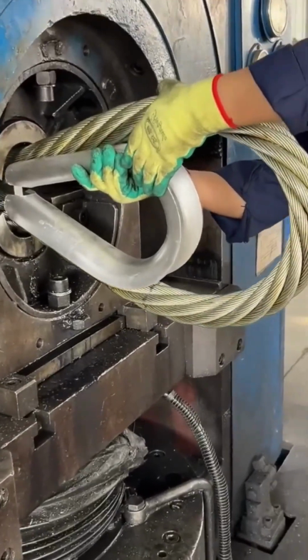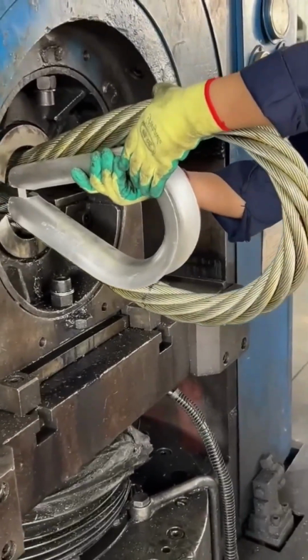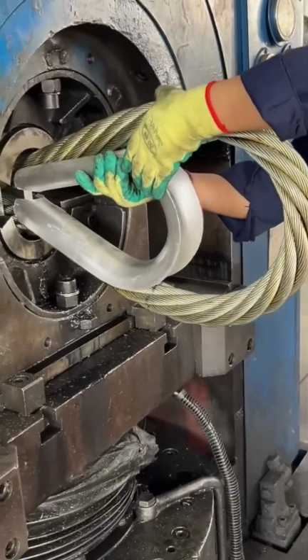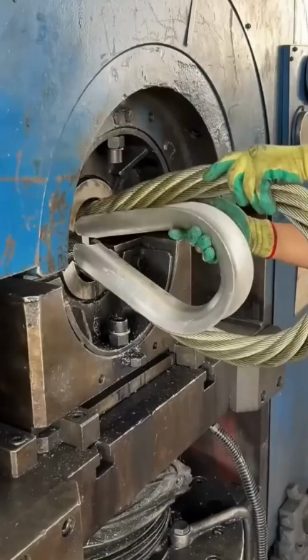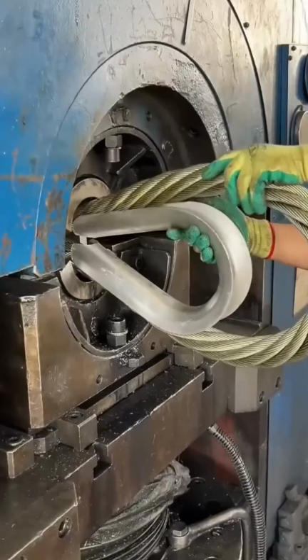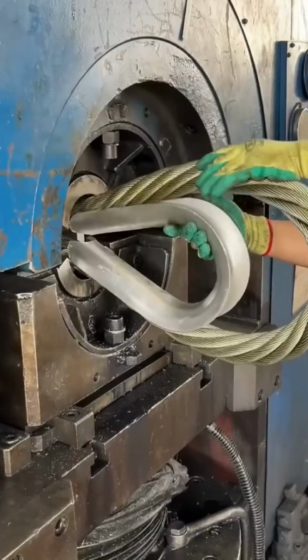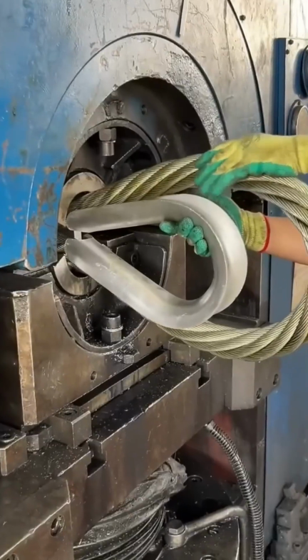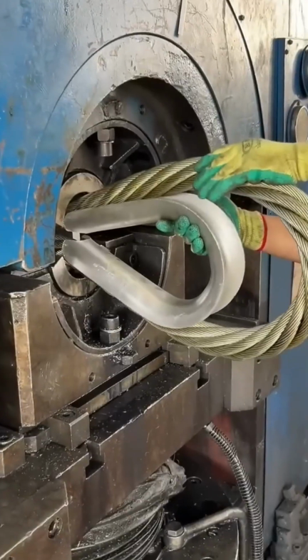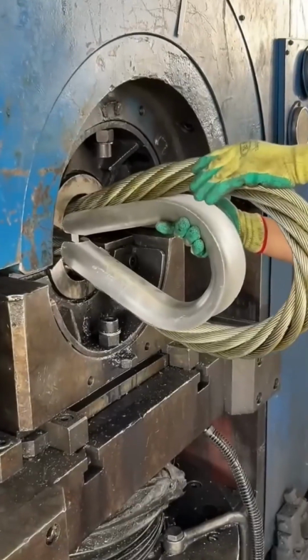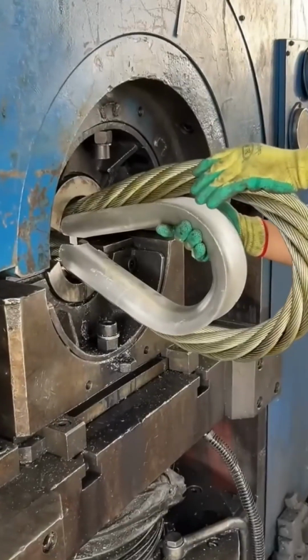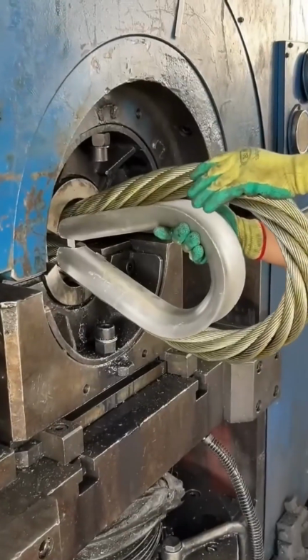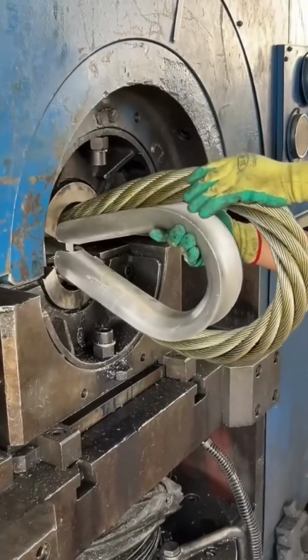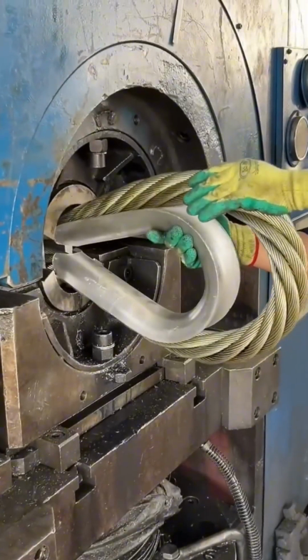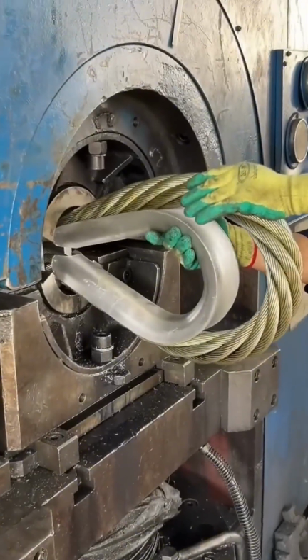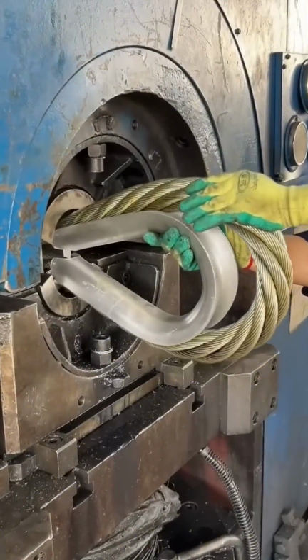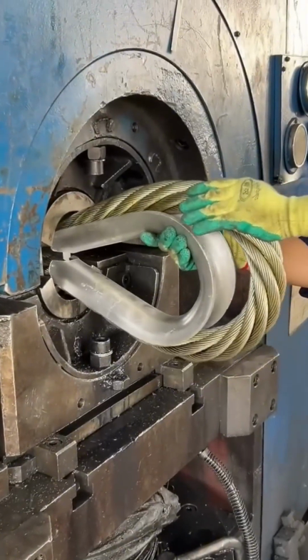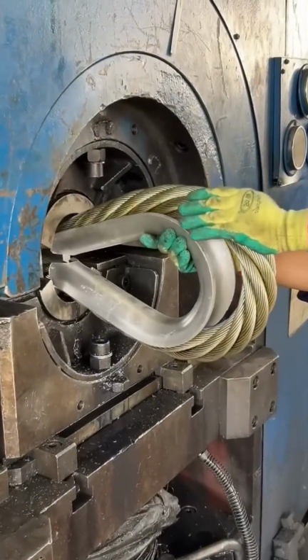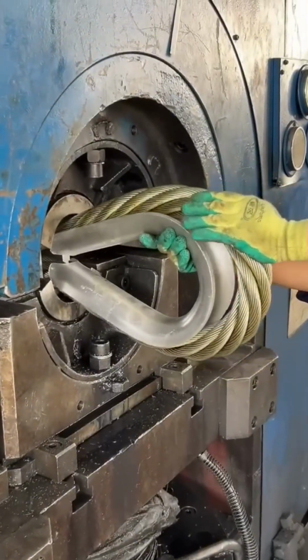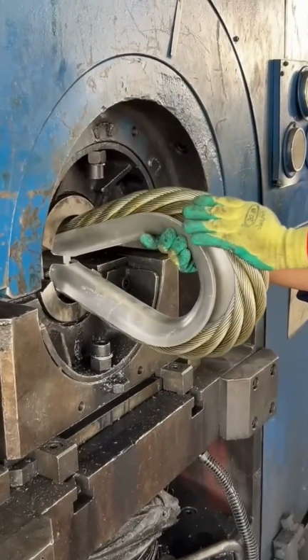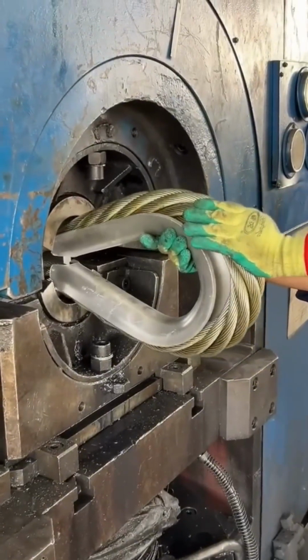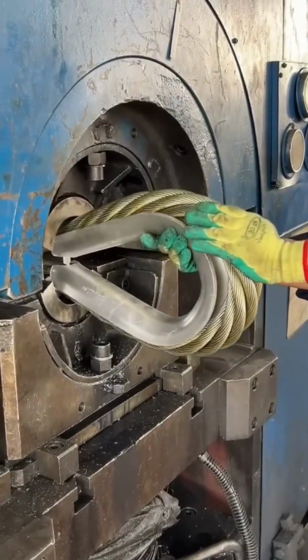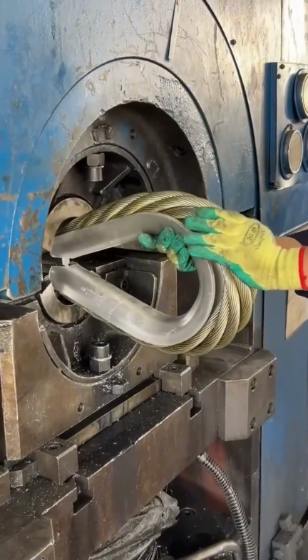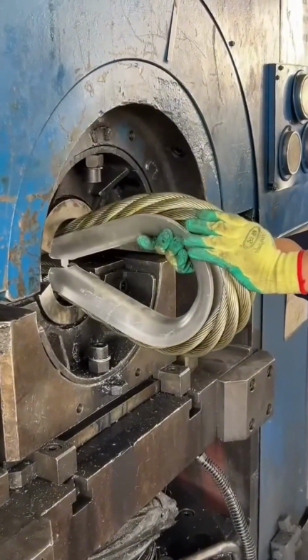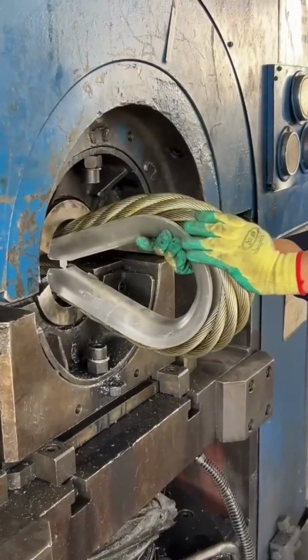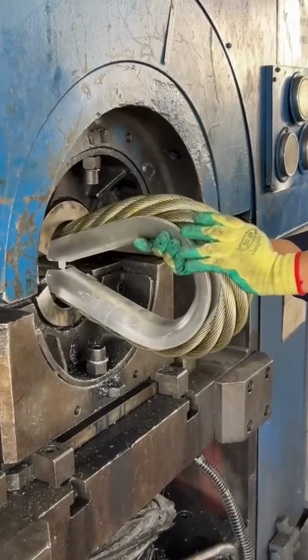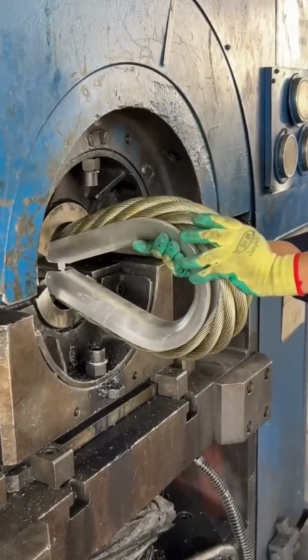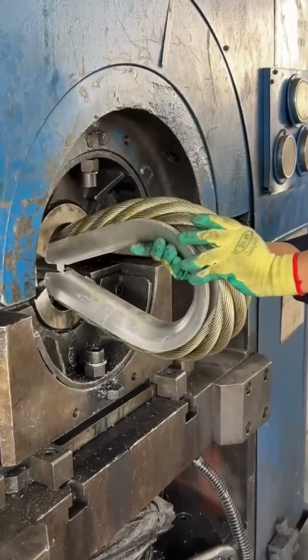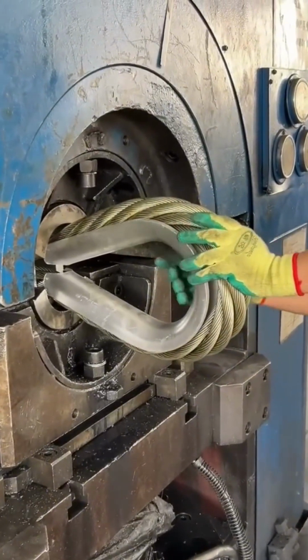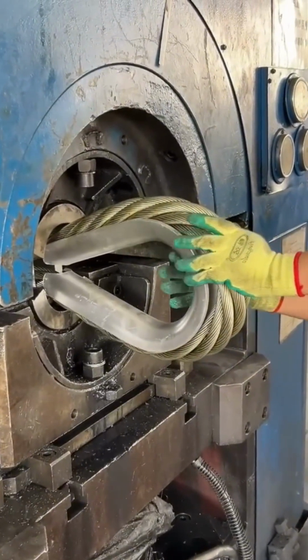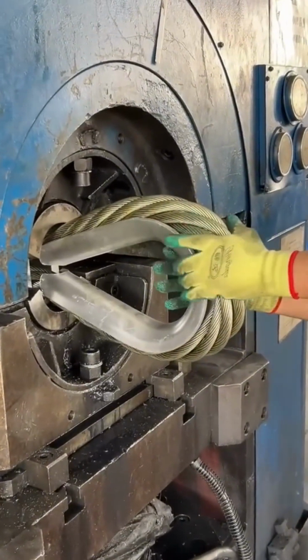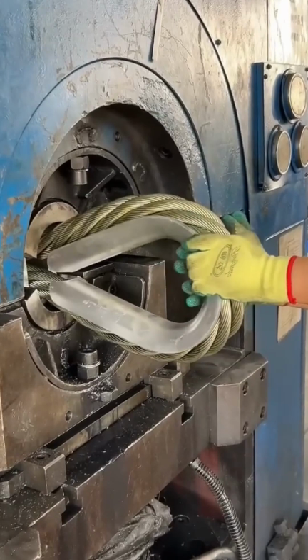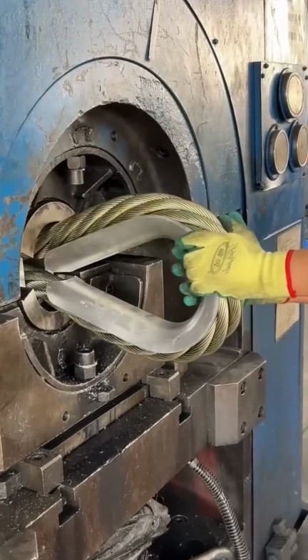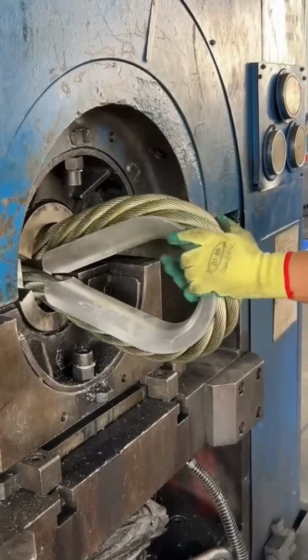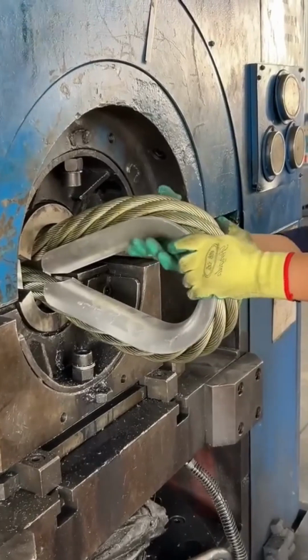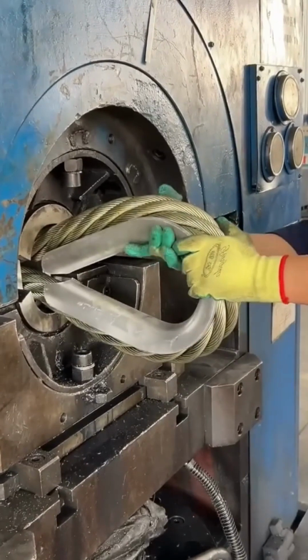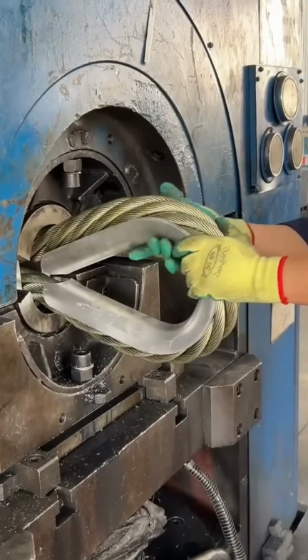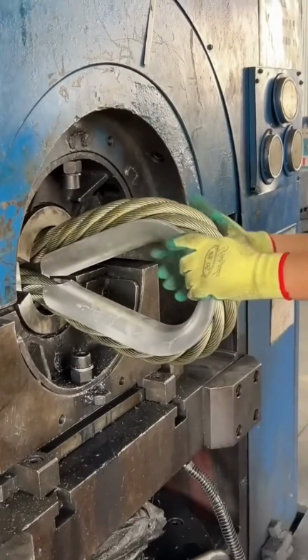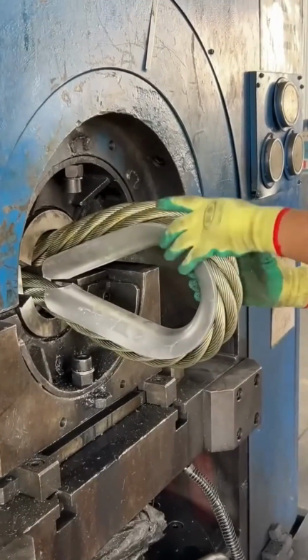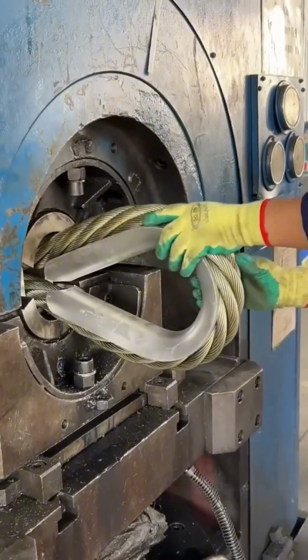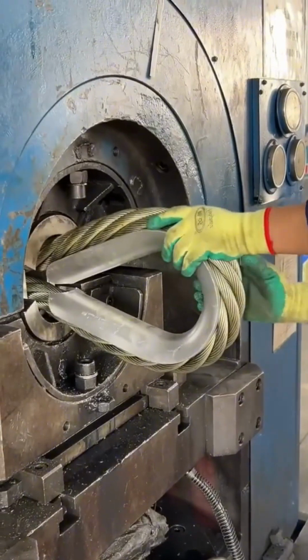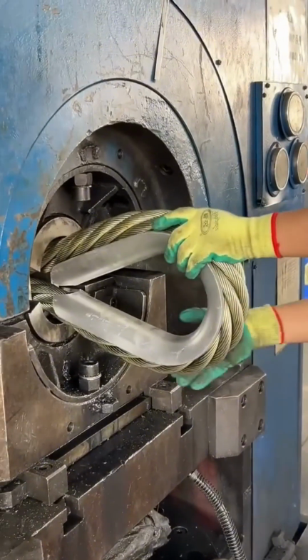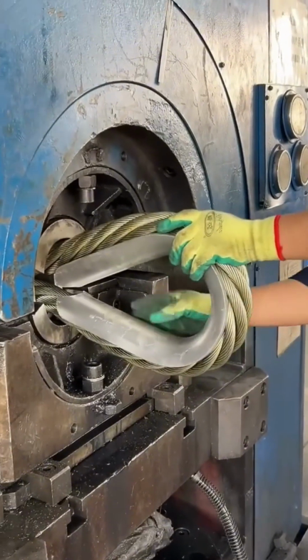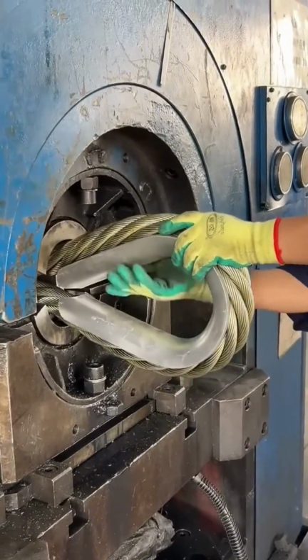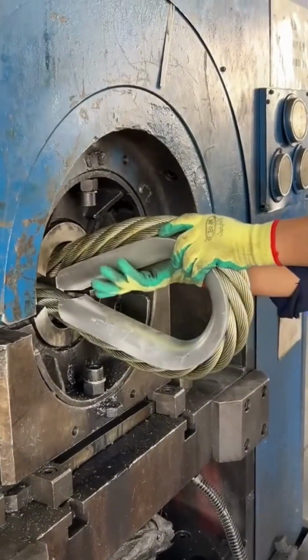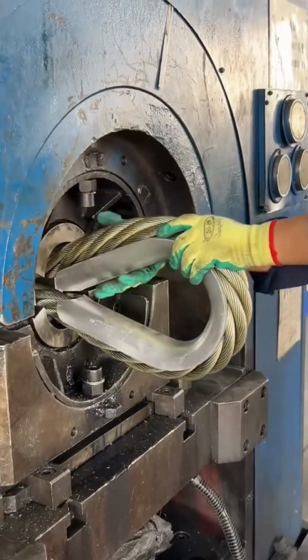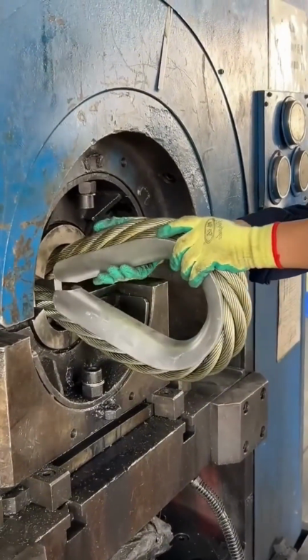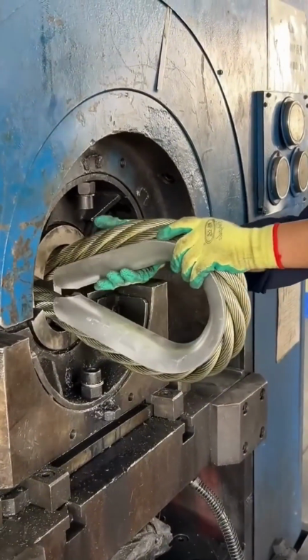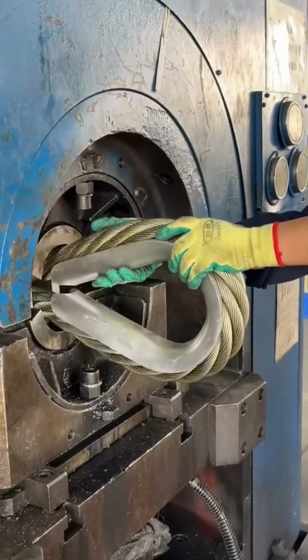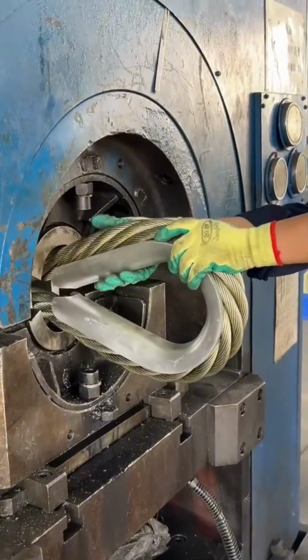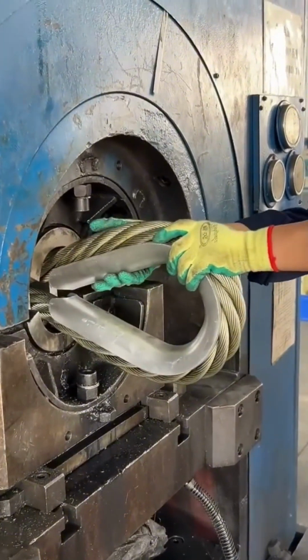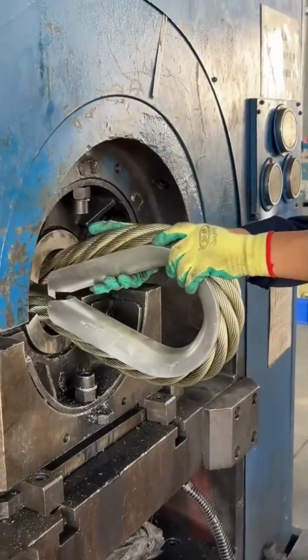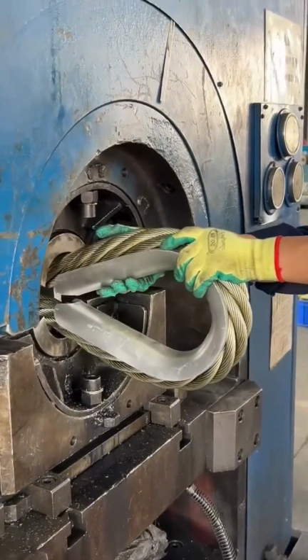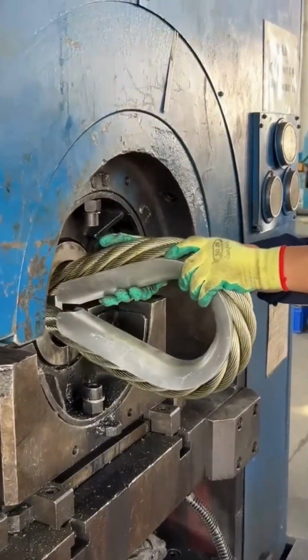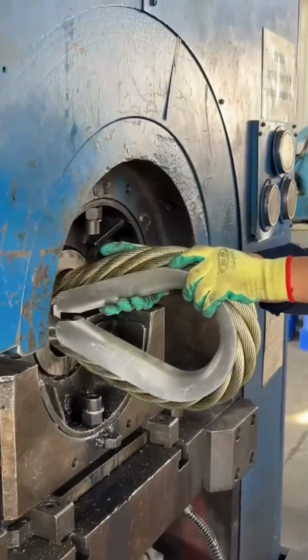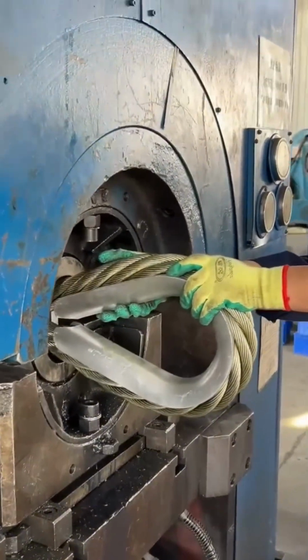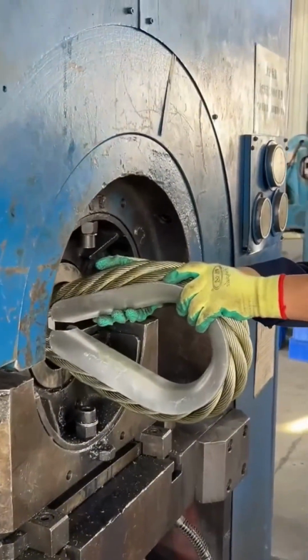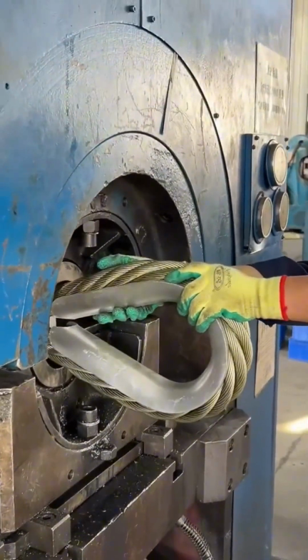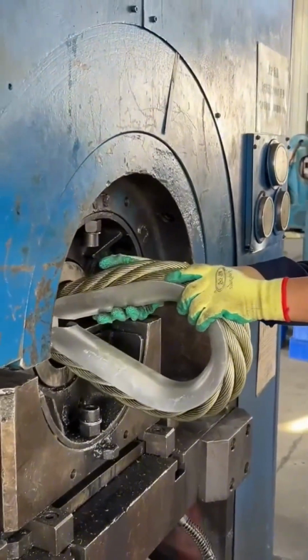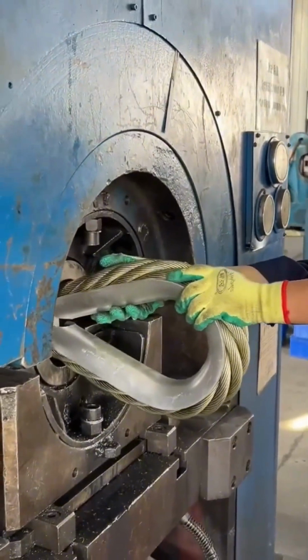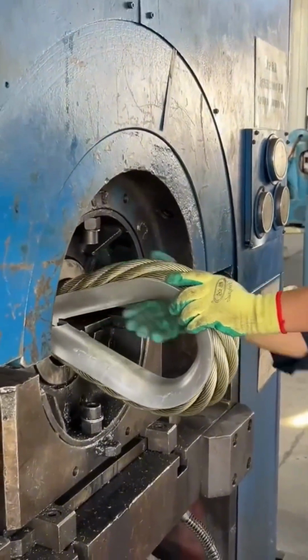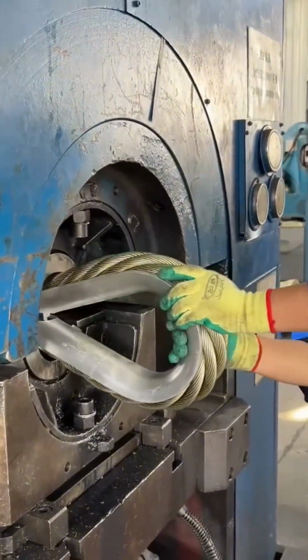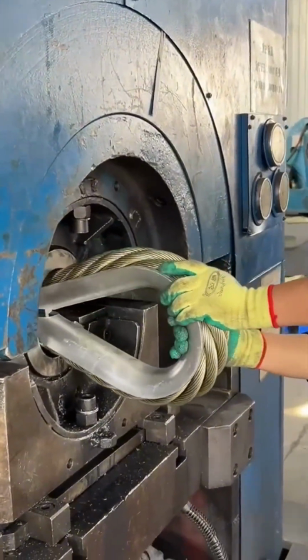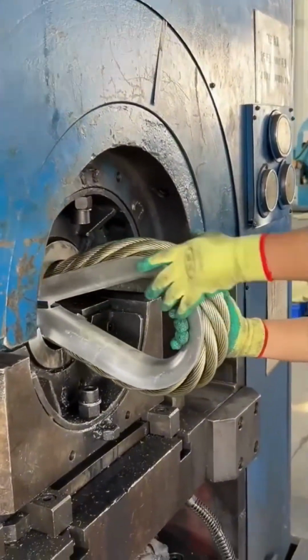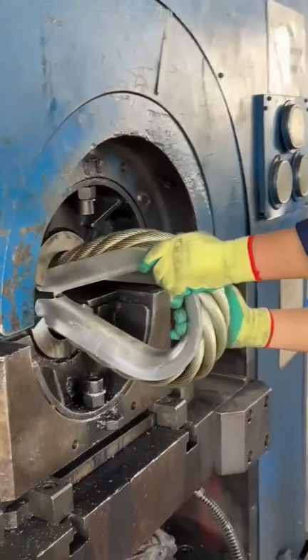Wire bends in quick, precise motions, each loop locking tight under the machine's pressure. Once shaped, it's nearly impossible to pull apart.